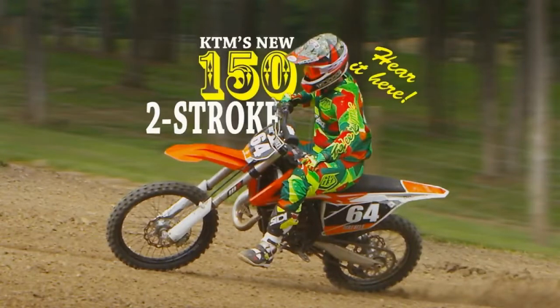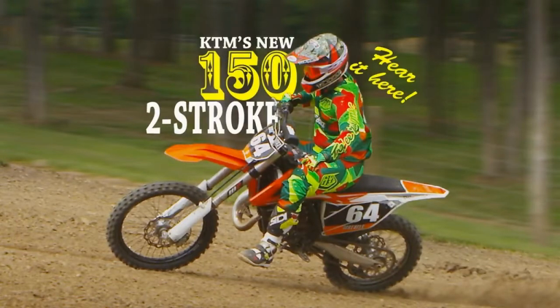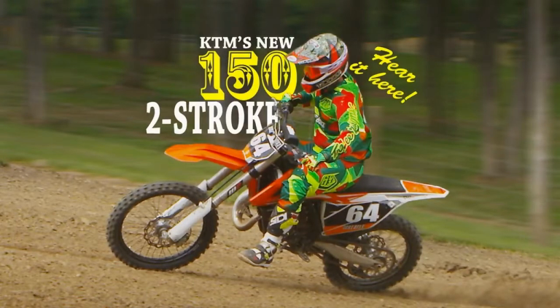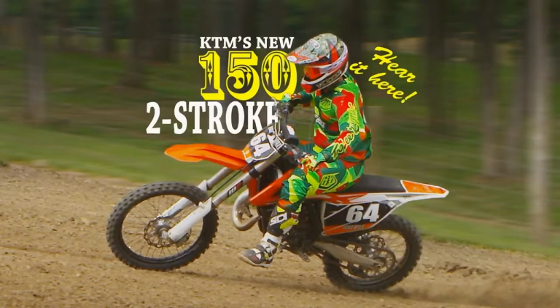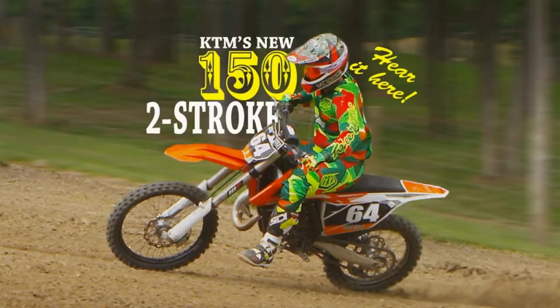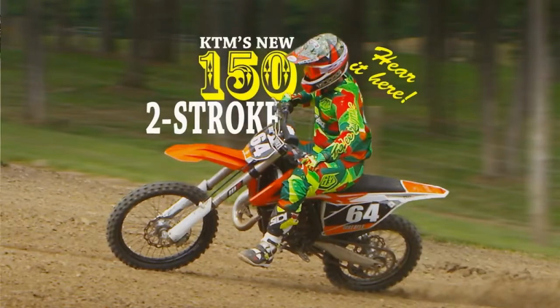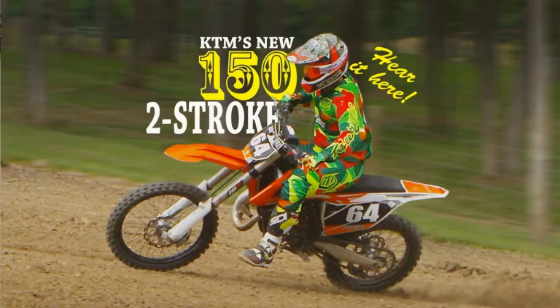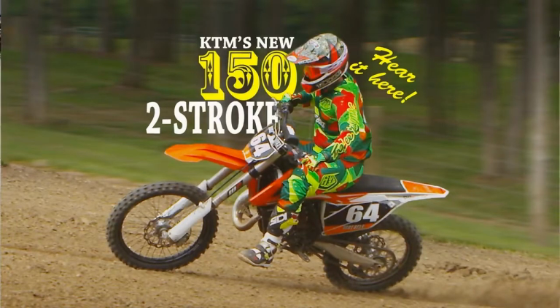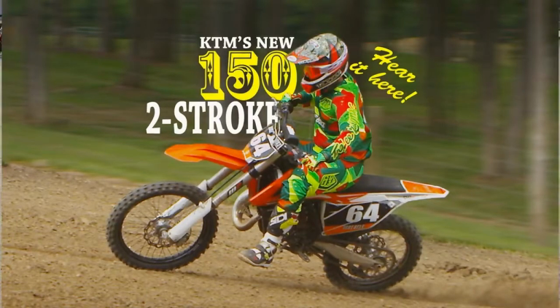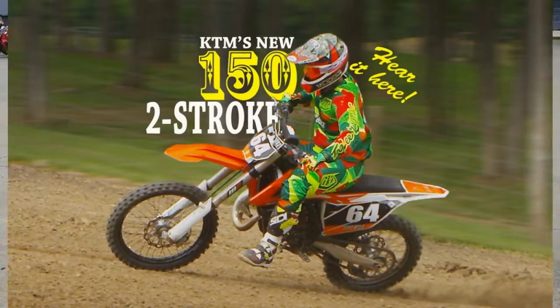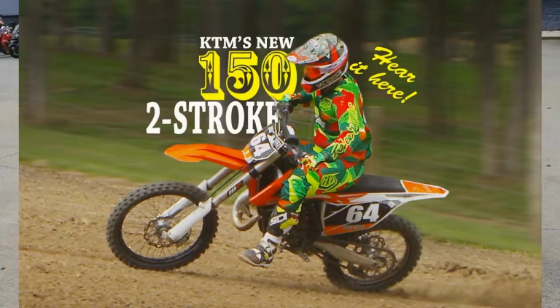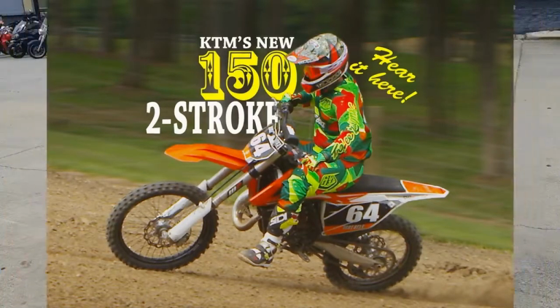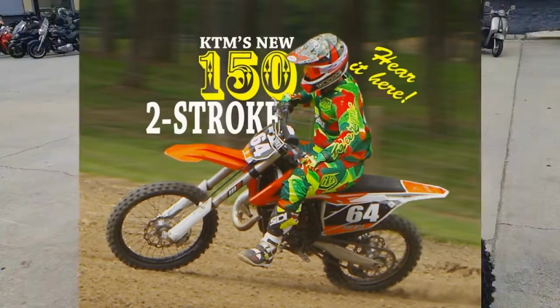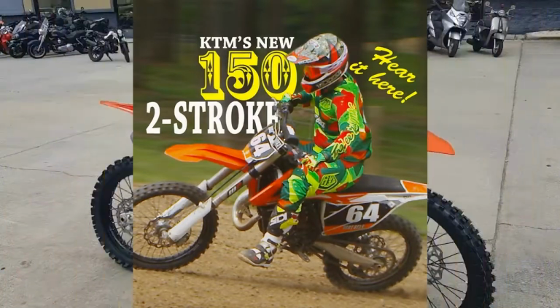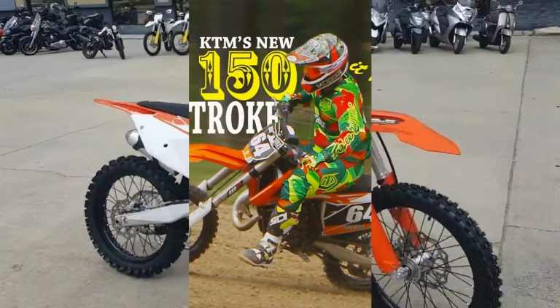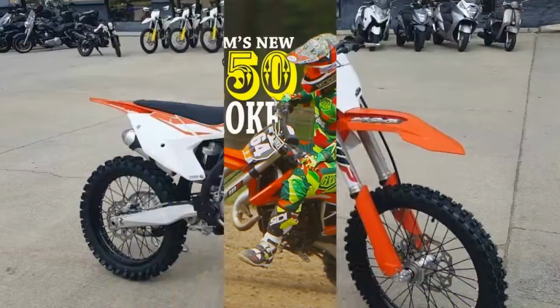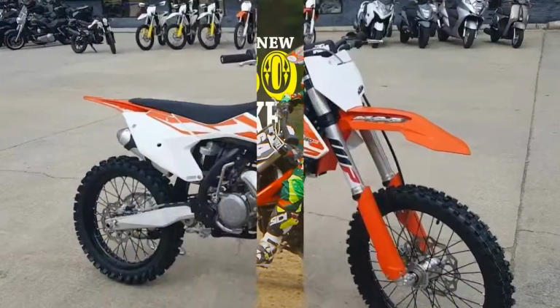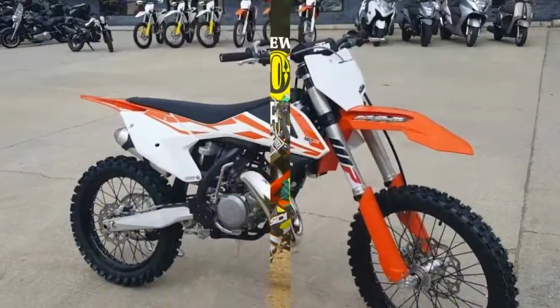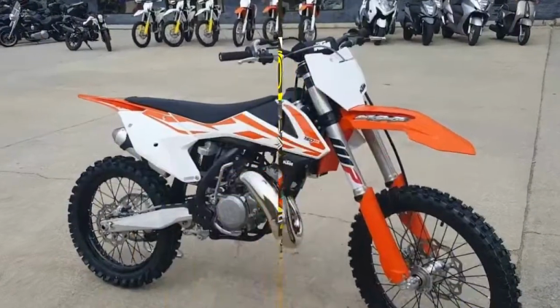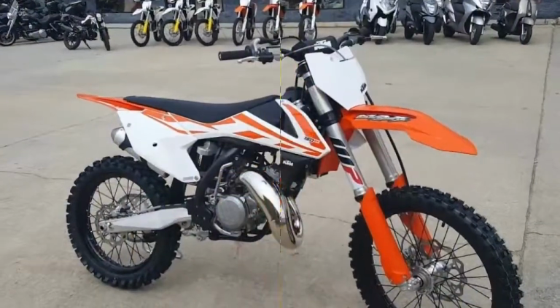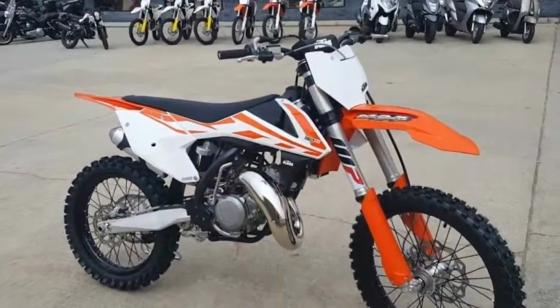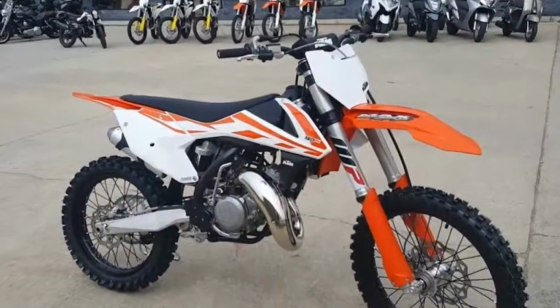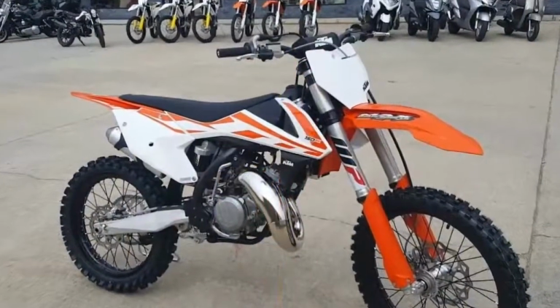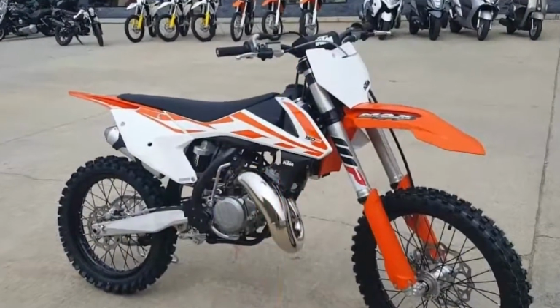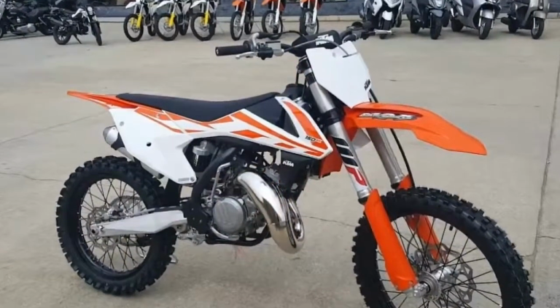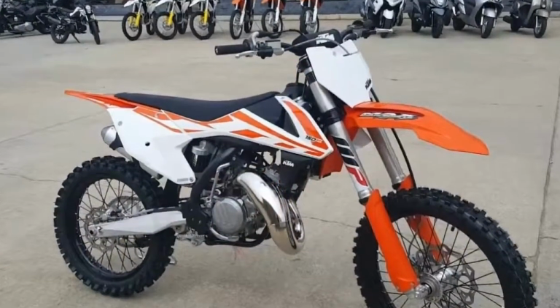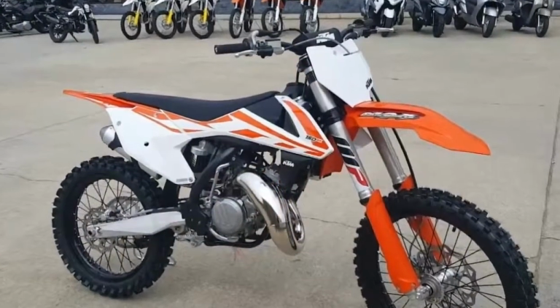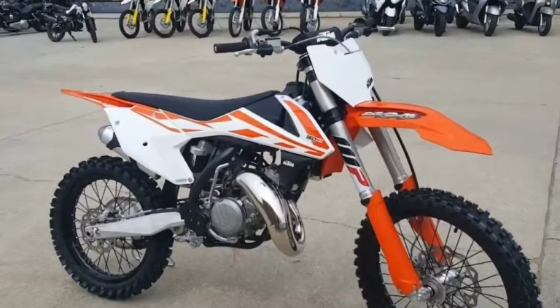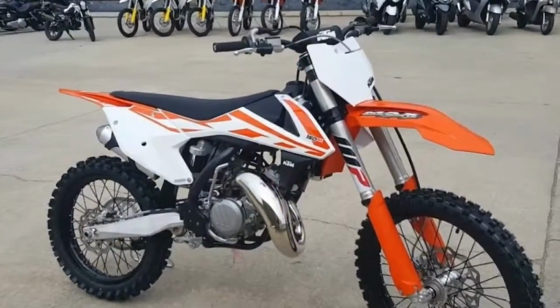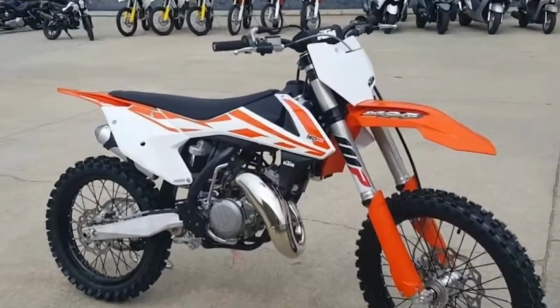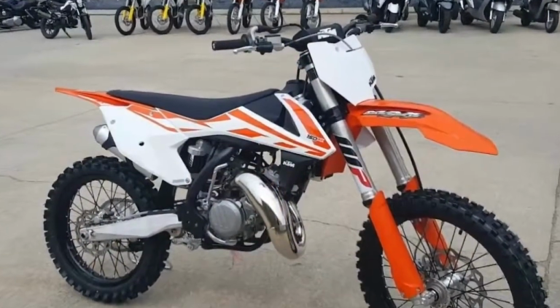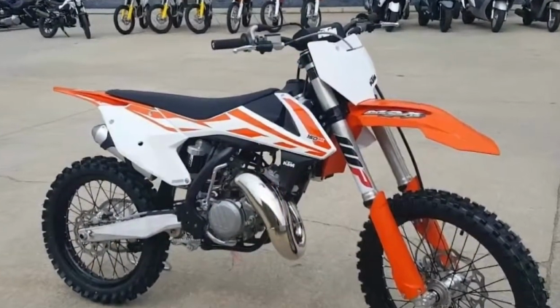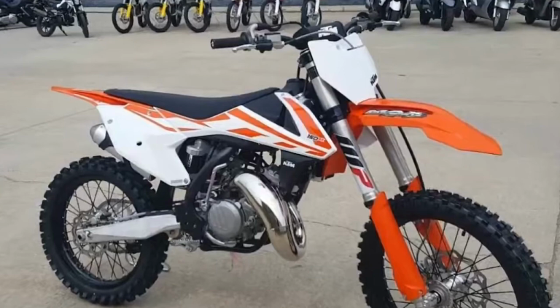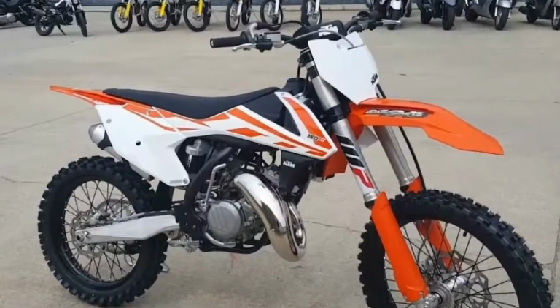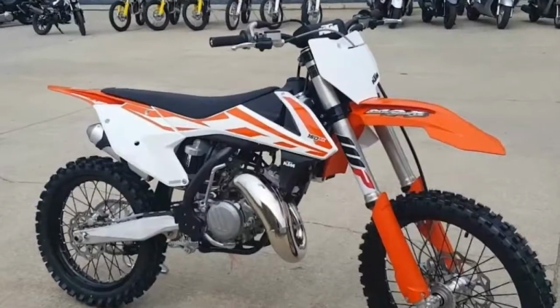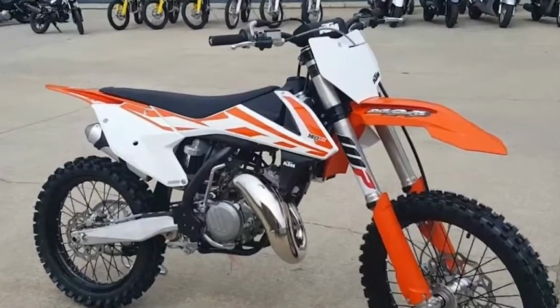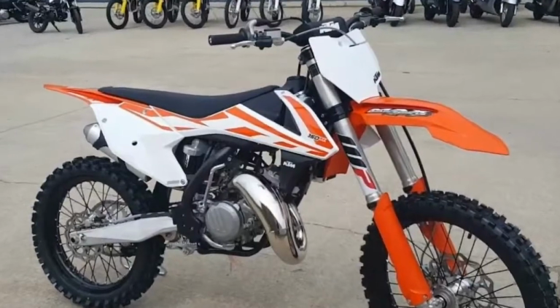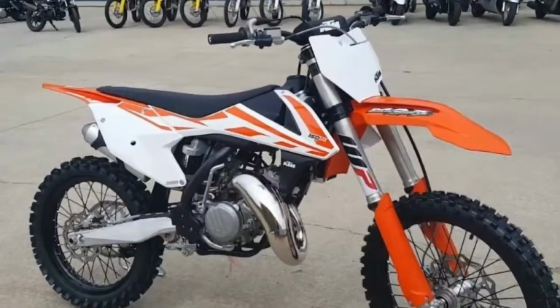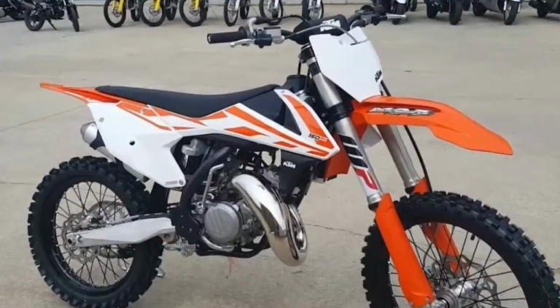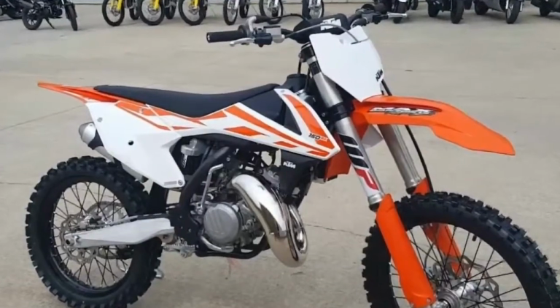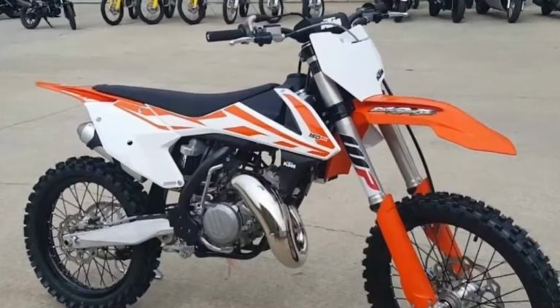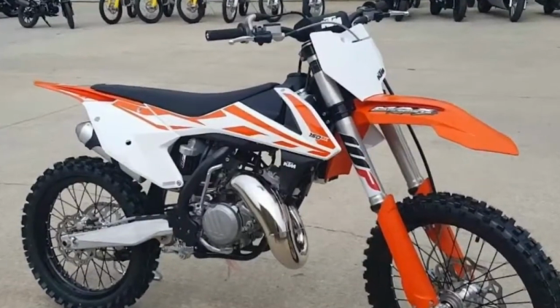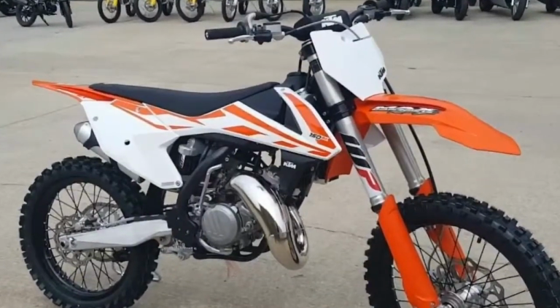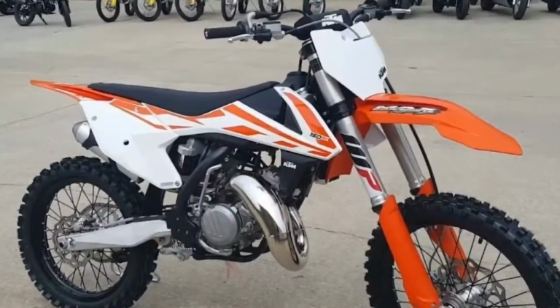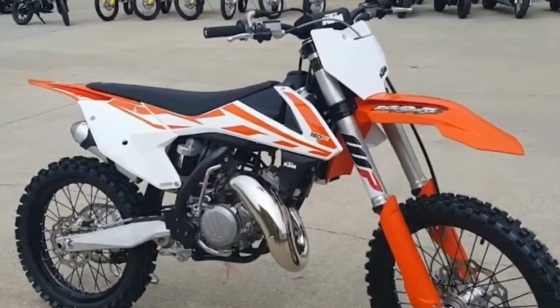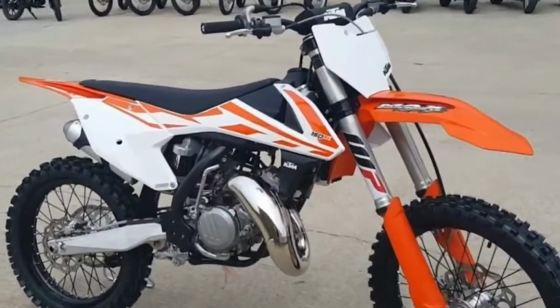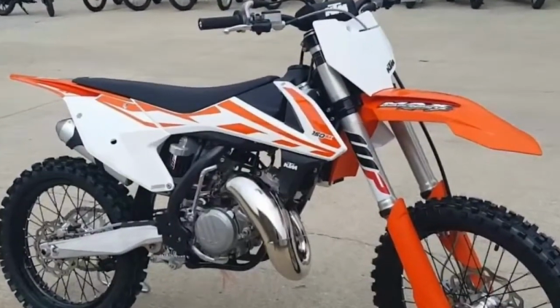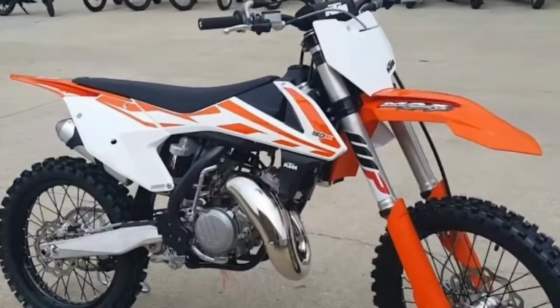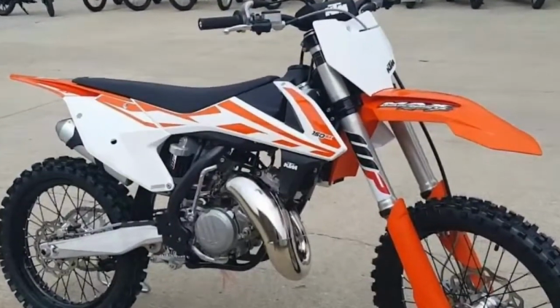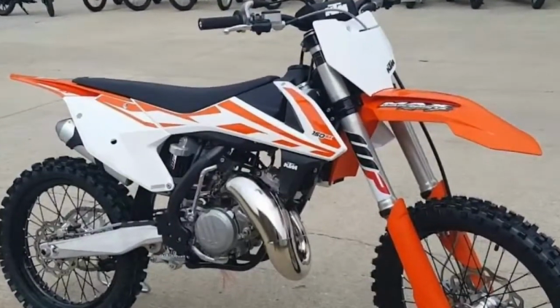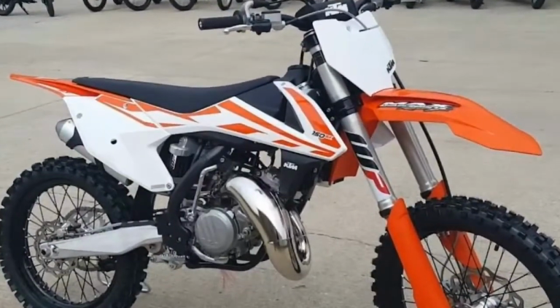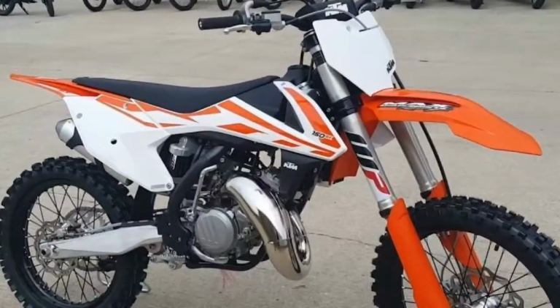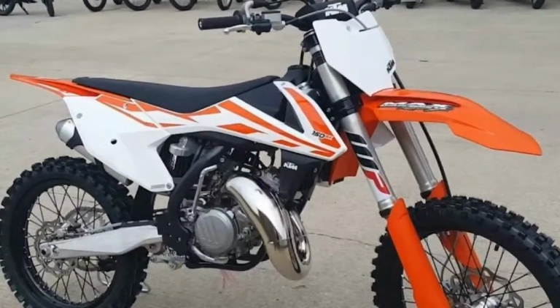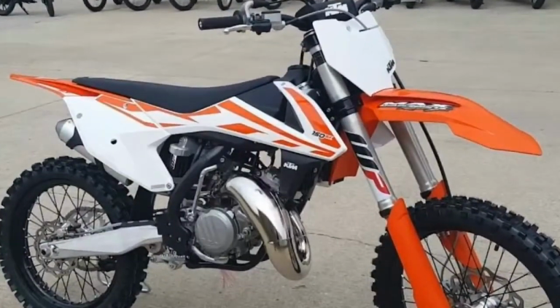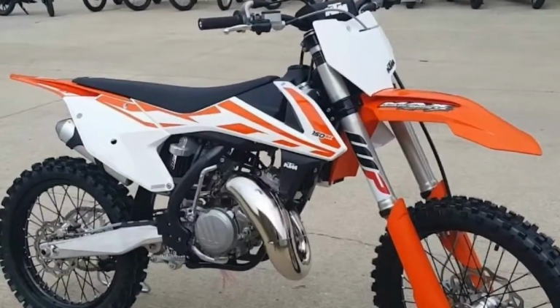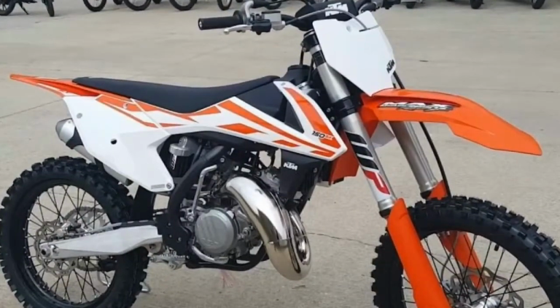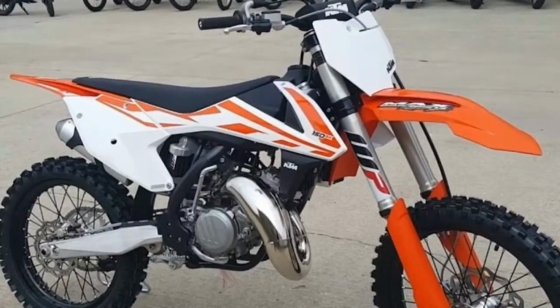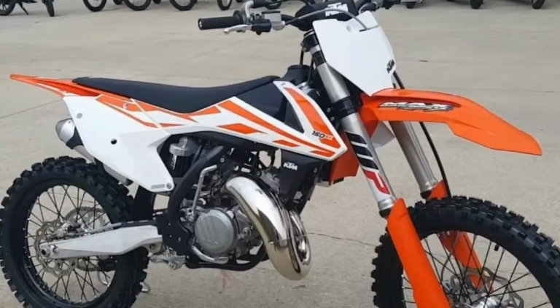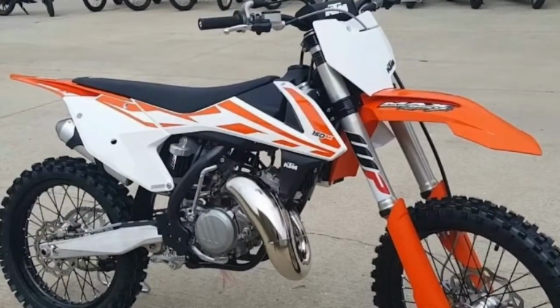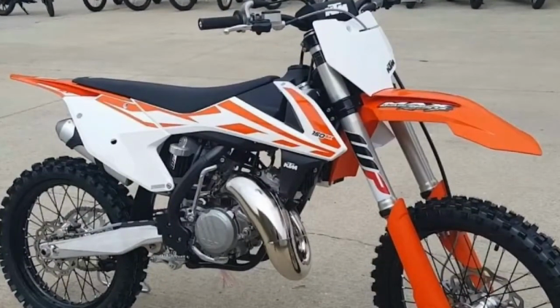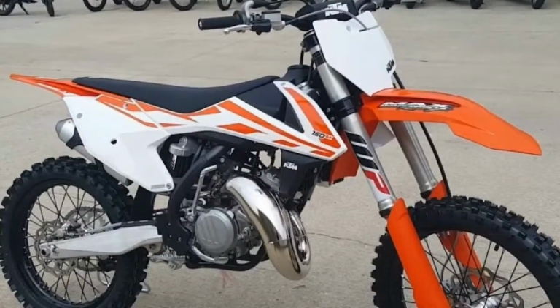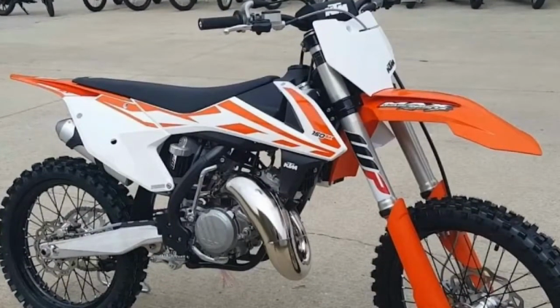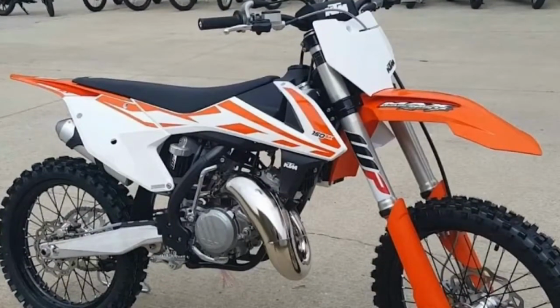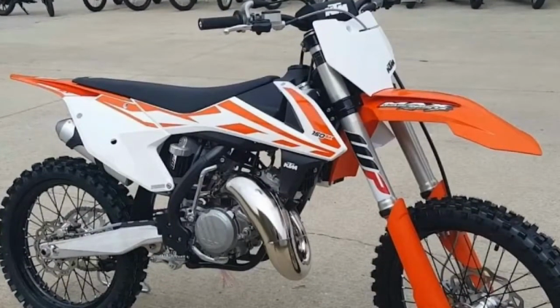The 450F is a great bike, but hand on heart, there aren't many people out there who can ride it to its full potential.